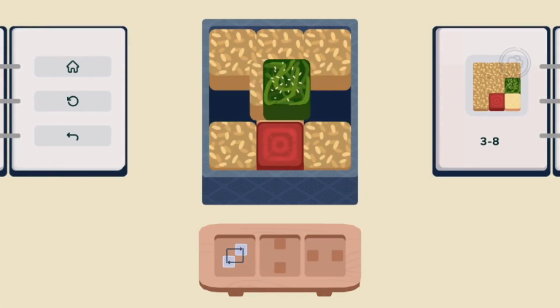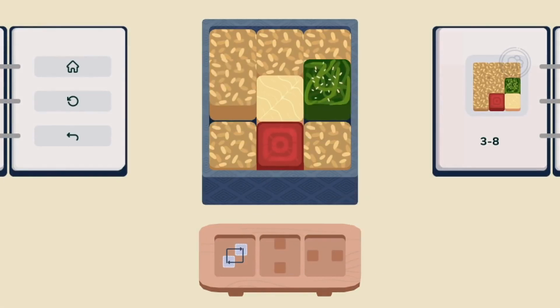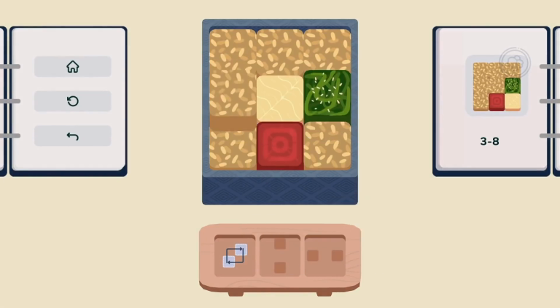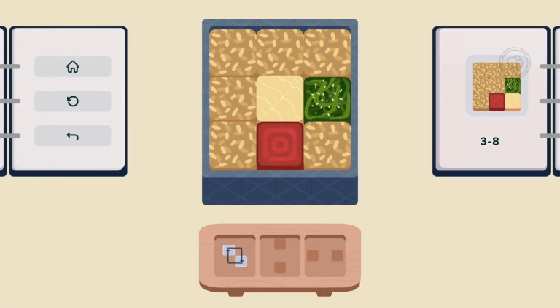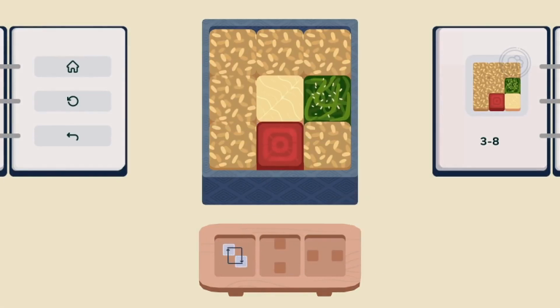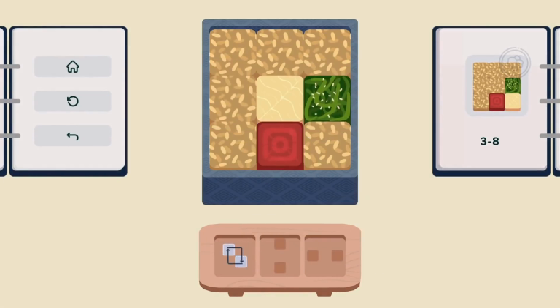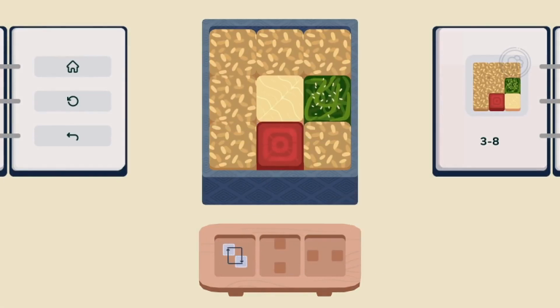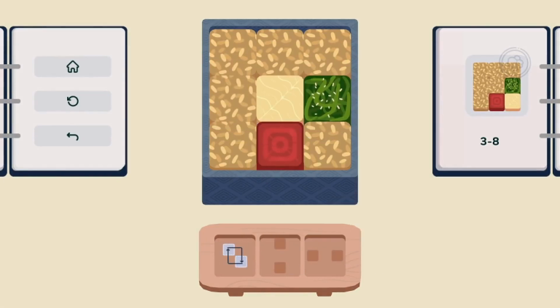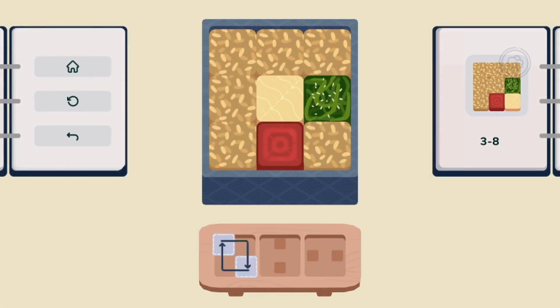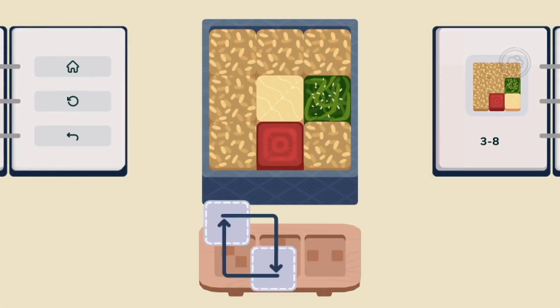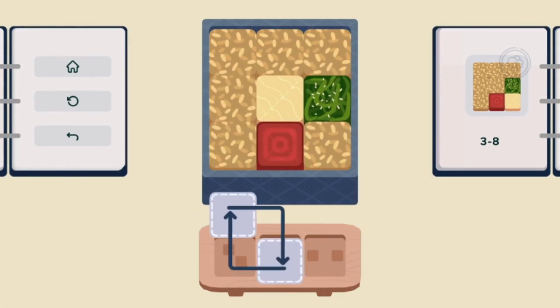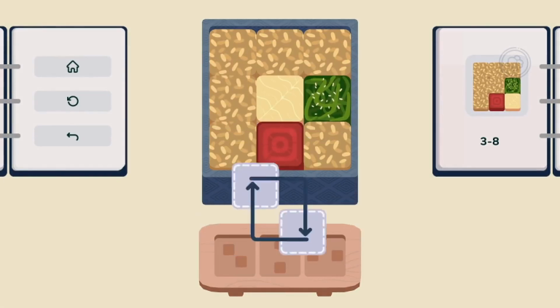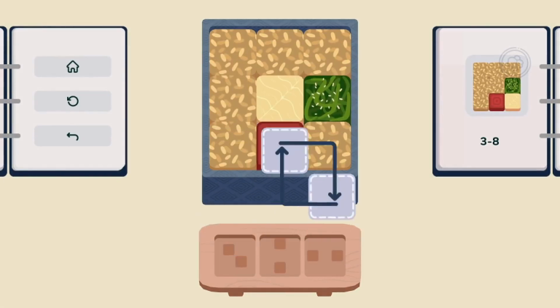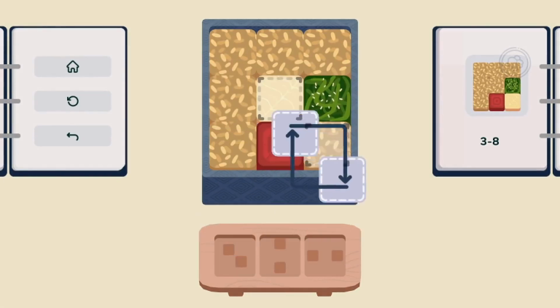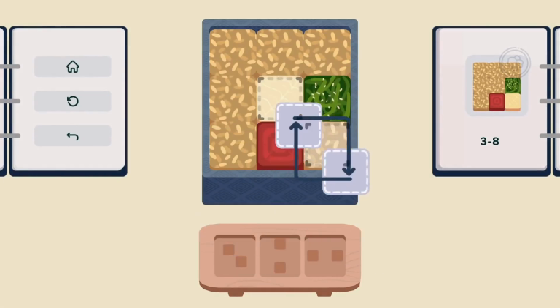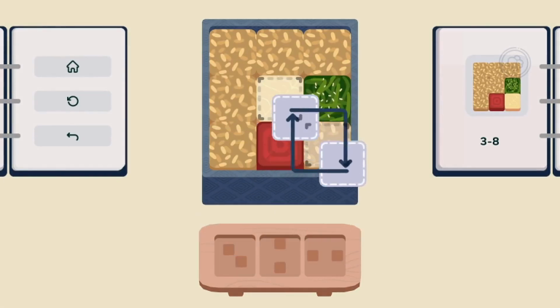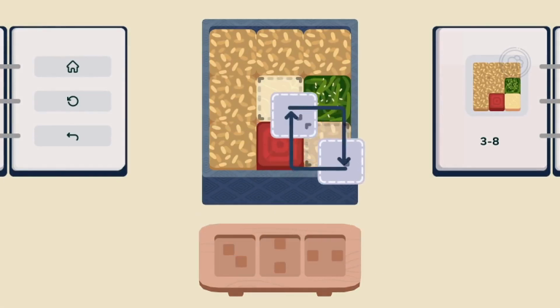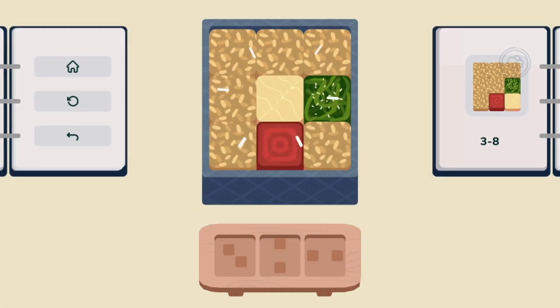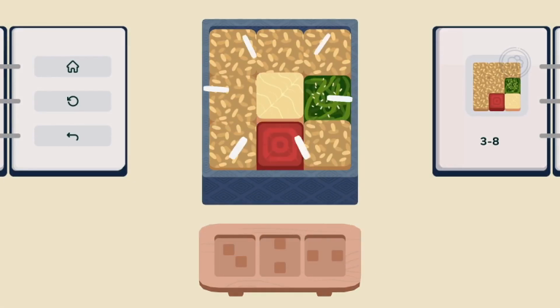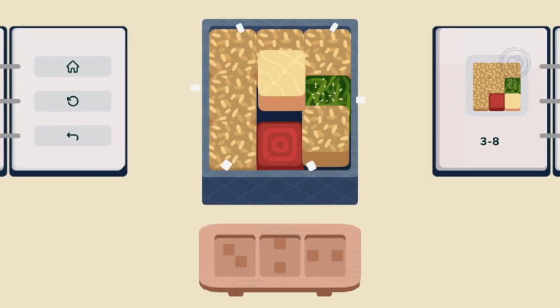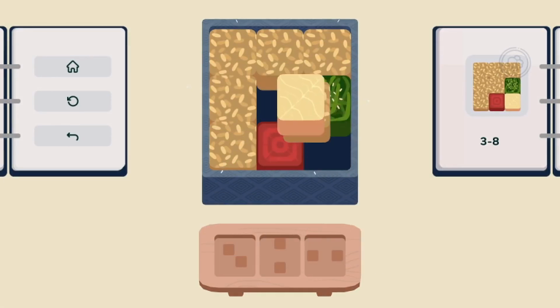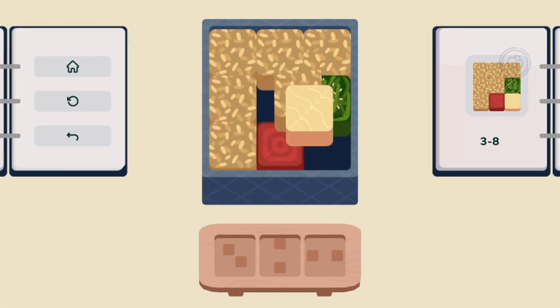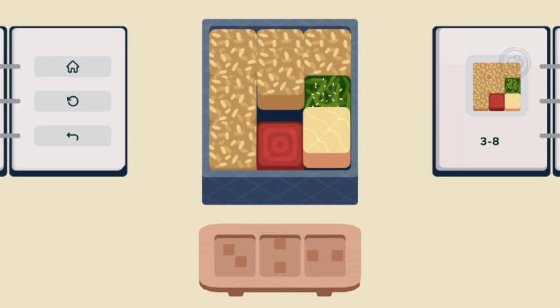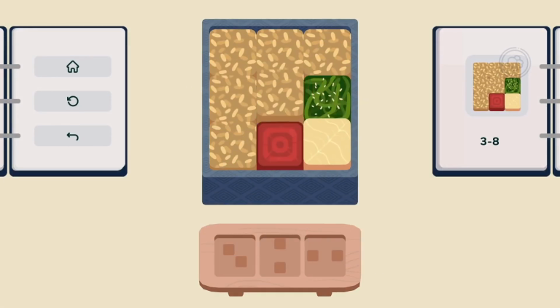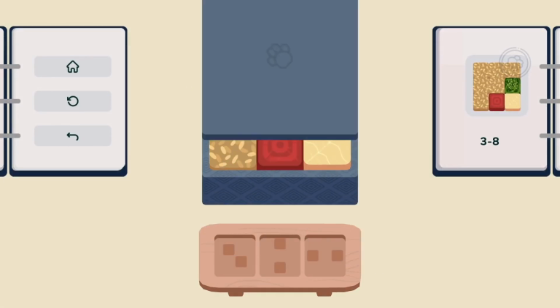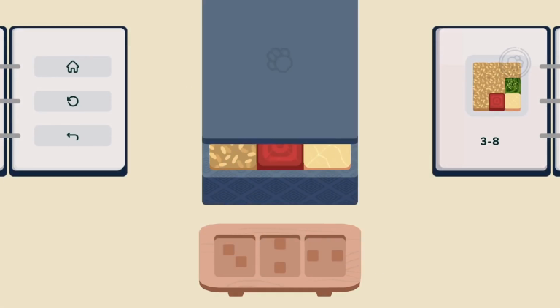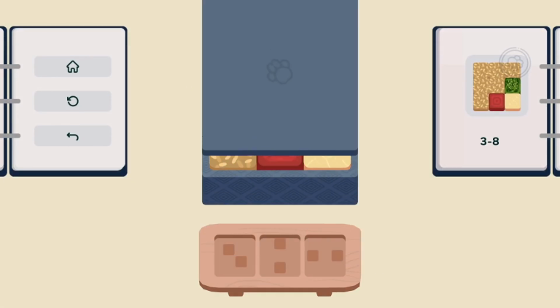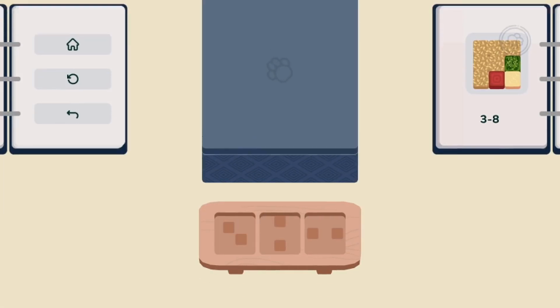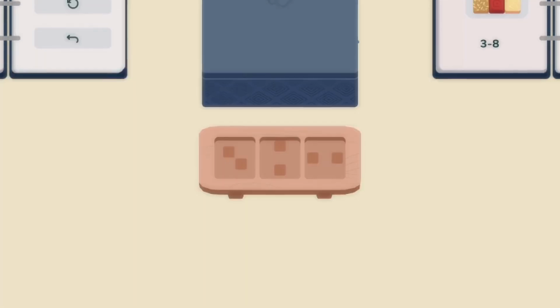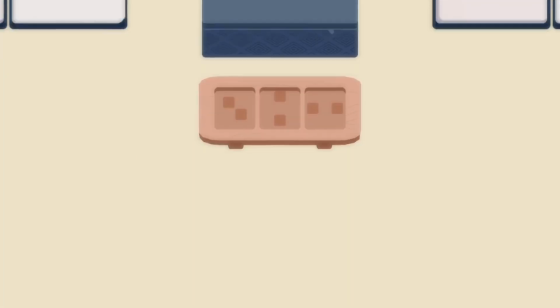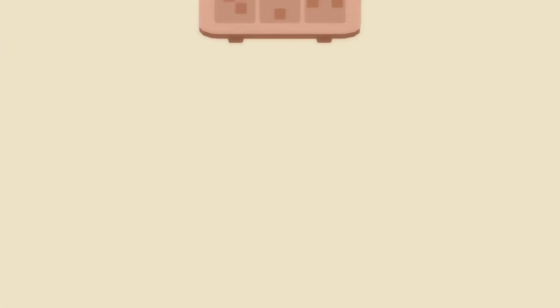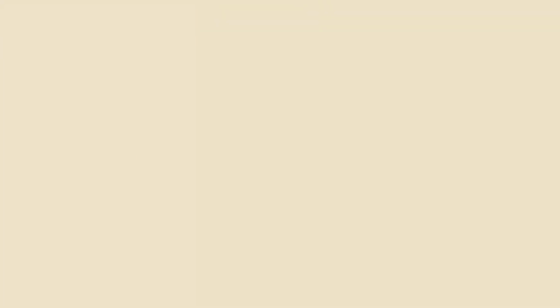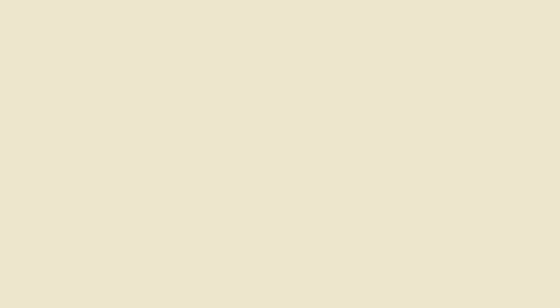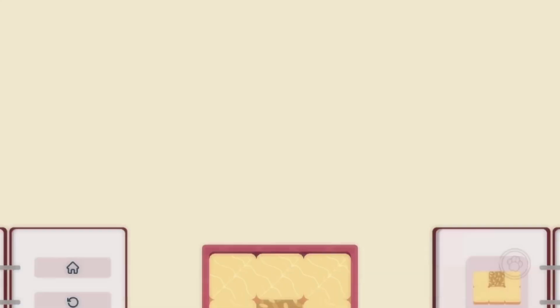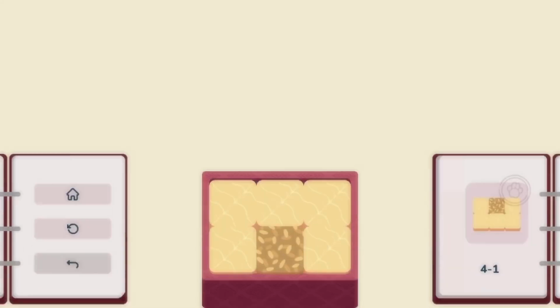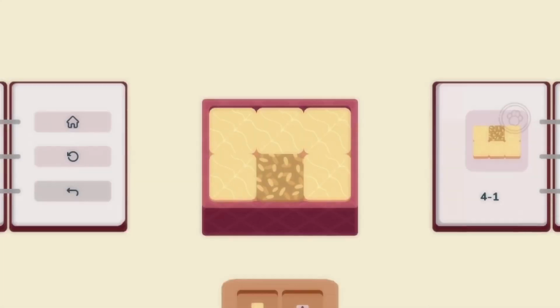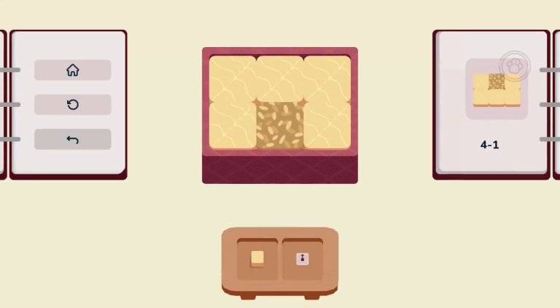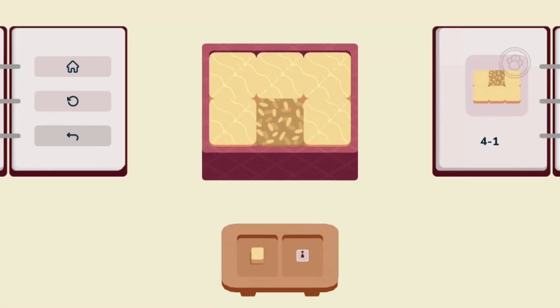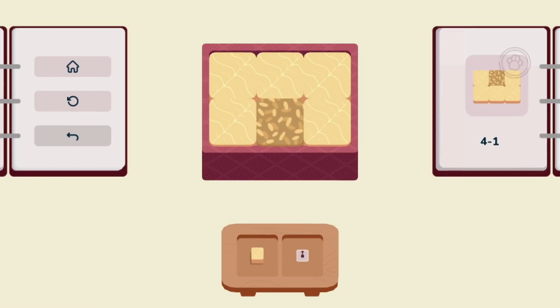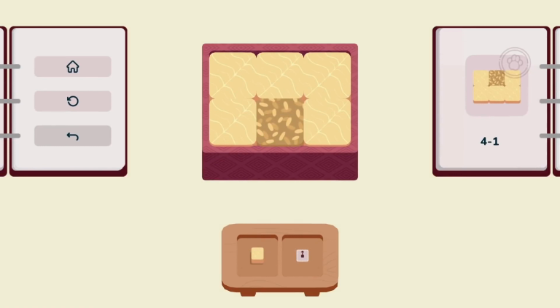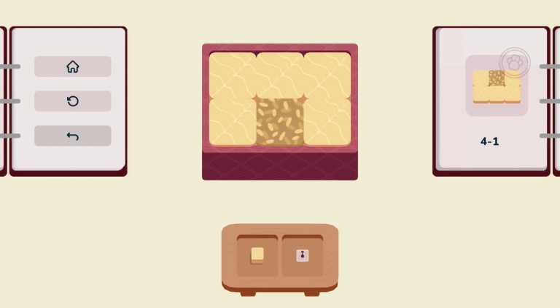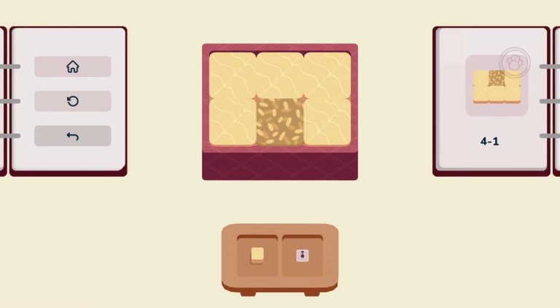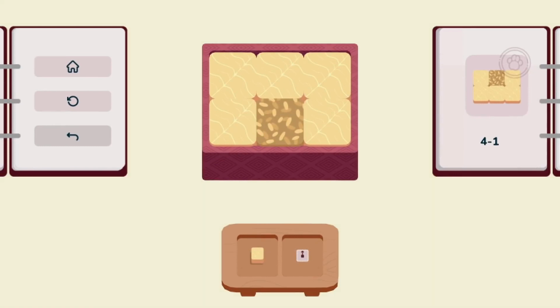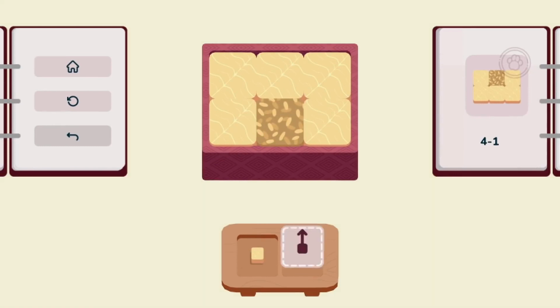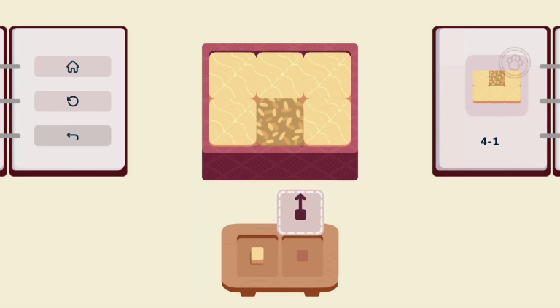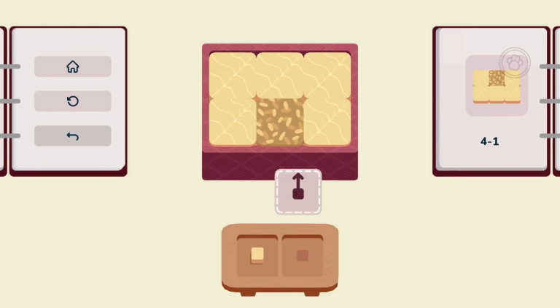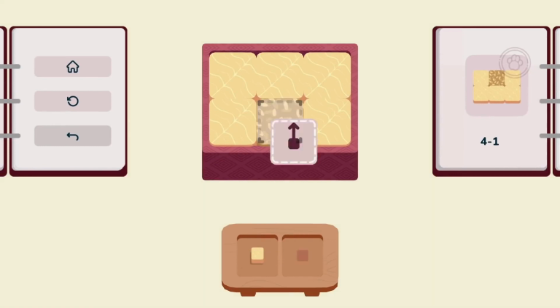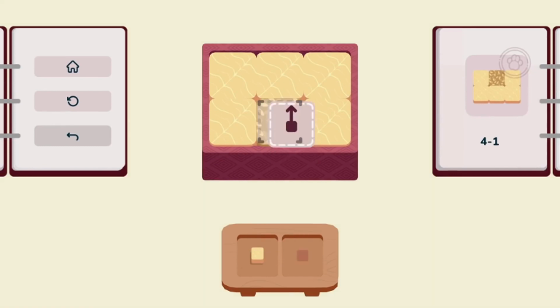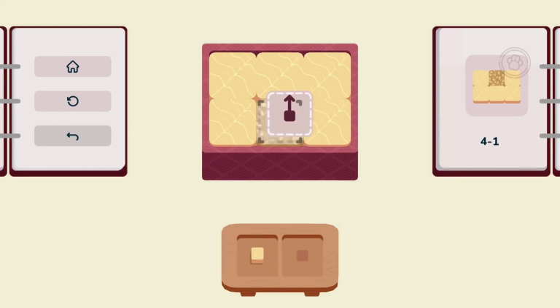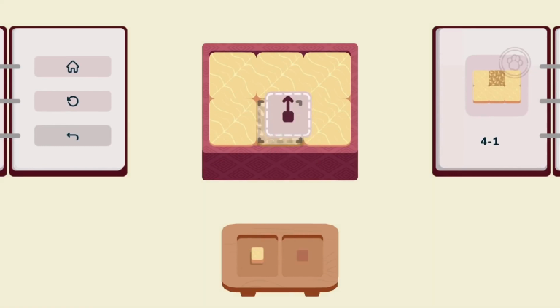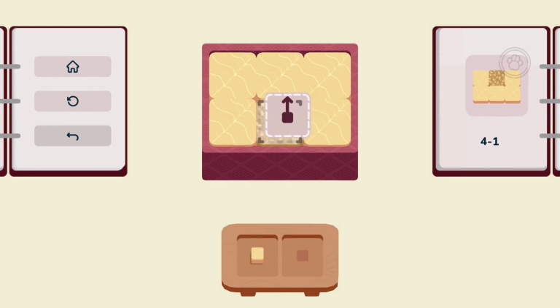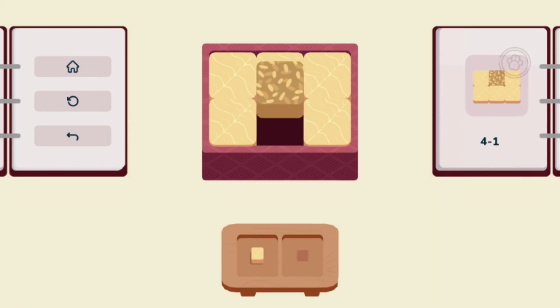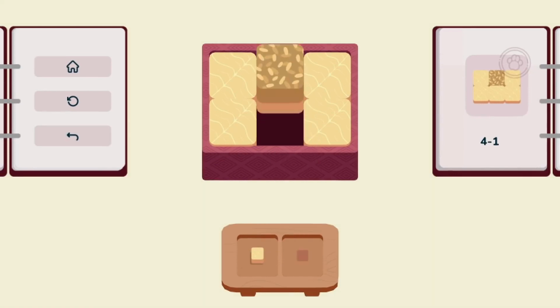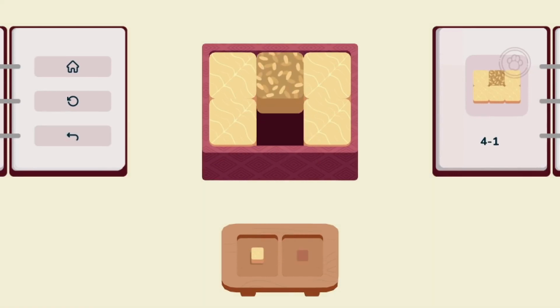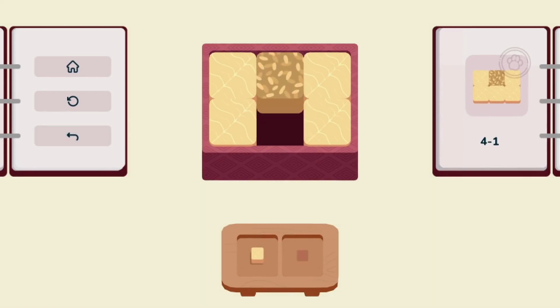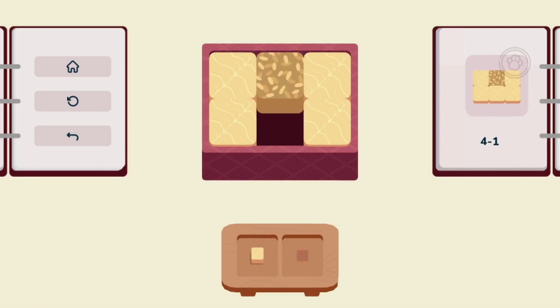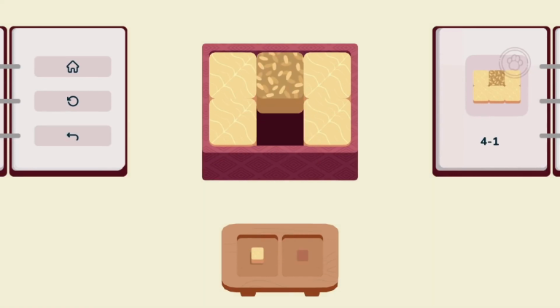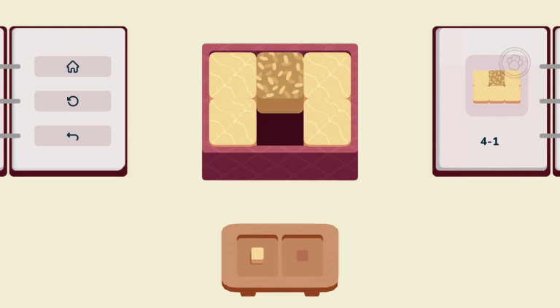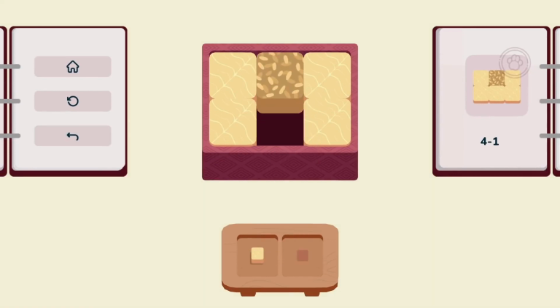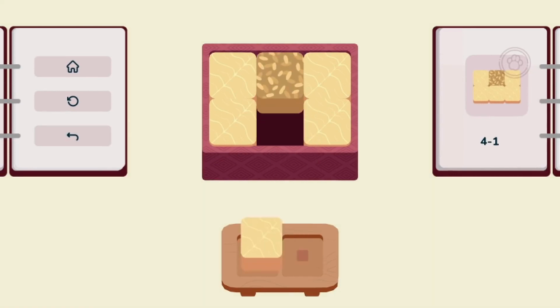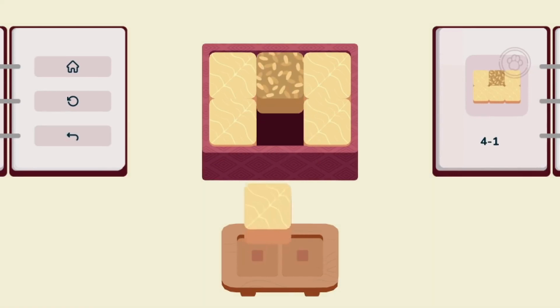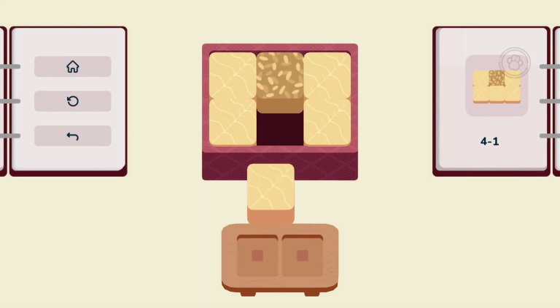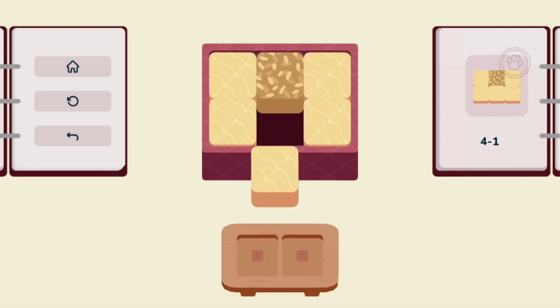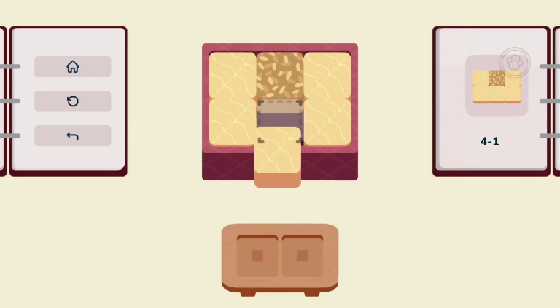I found I did get stuck on a few levels, but generally you have the following two levels unlocked, so you are never fully stuck.